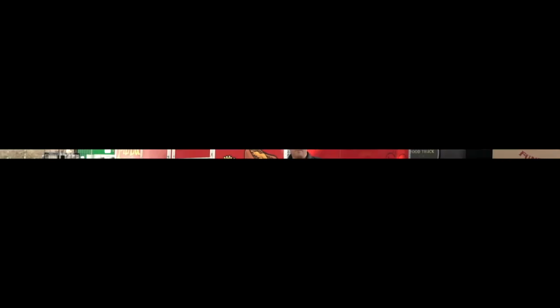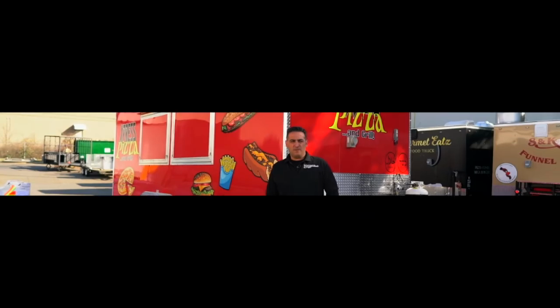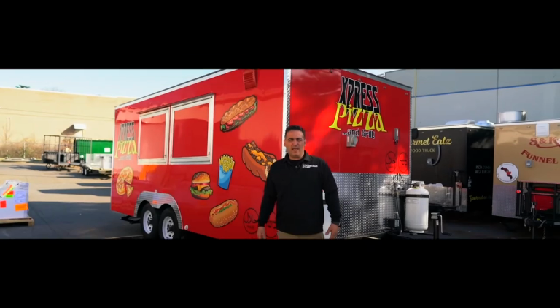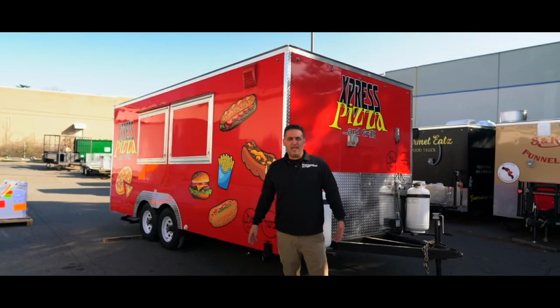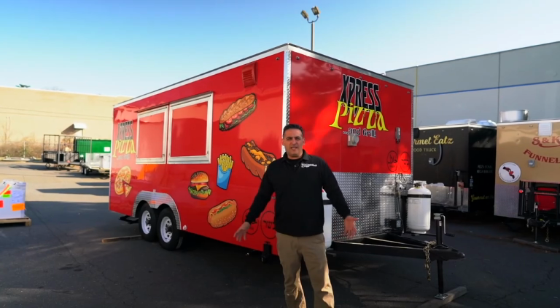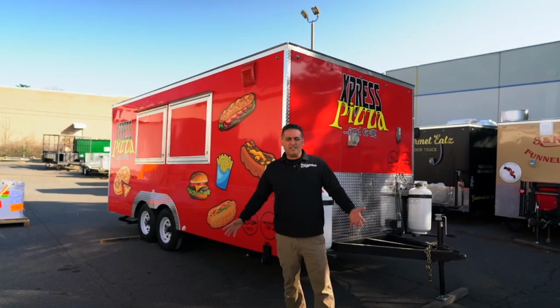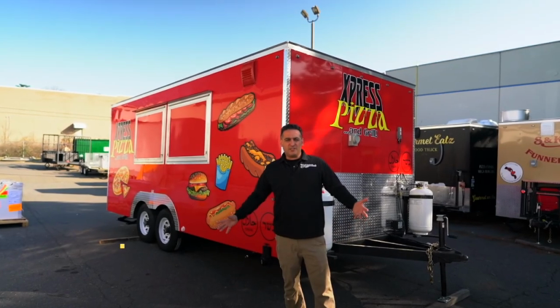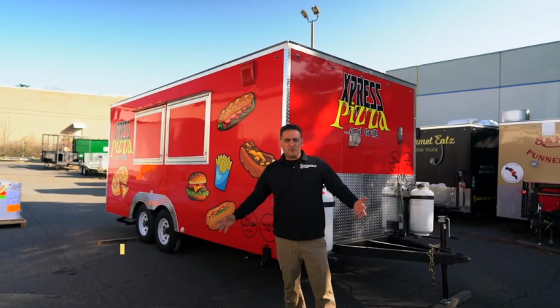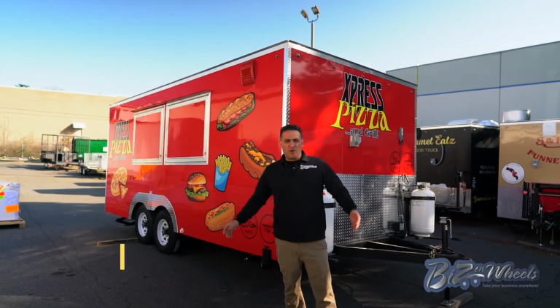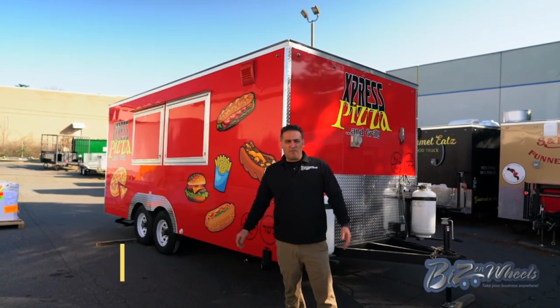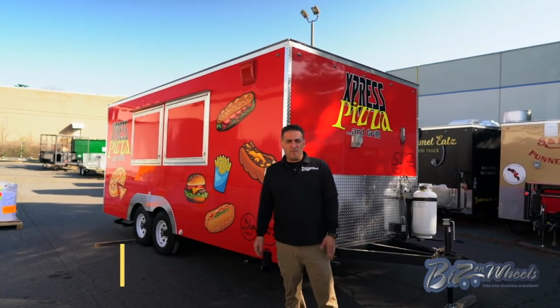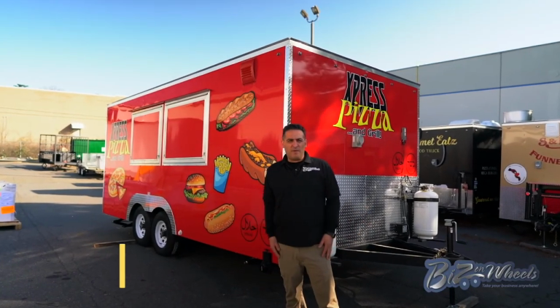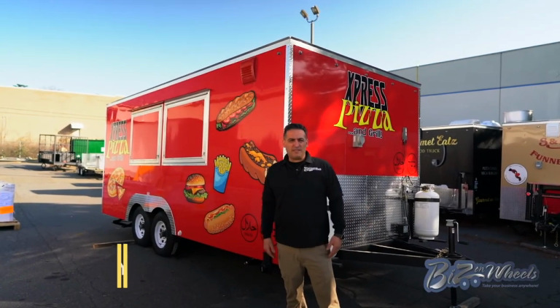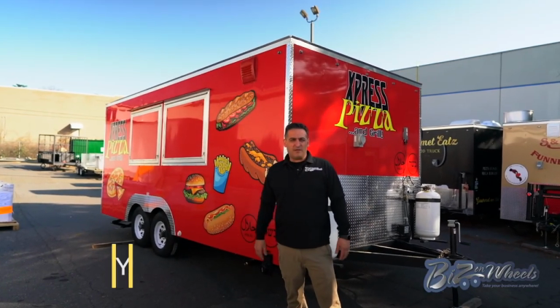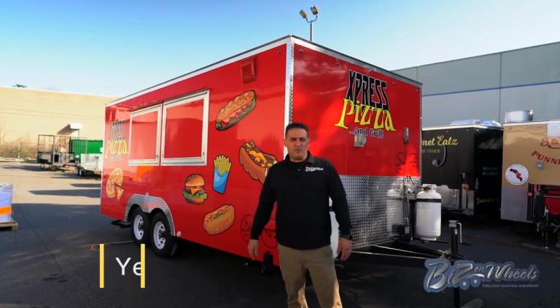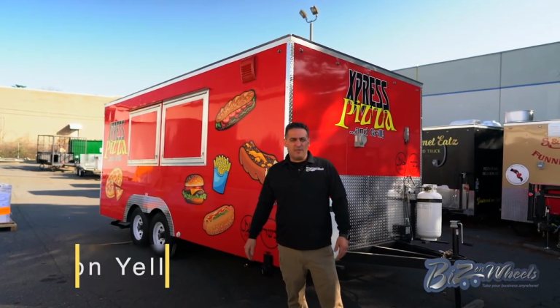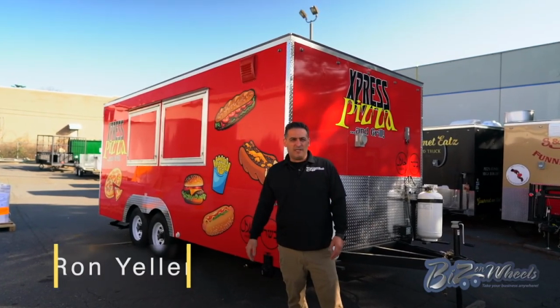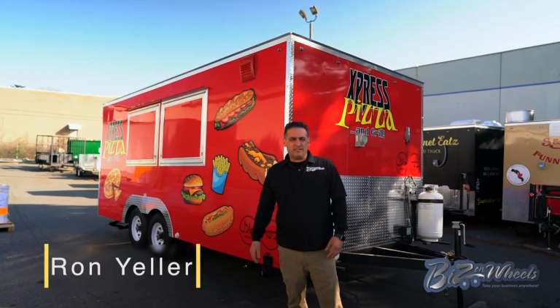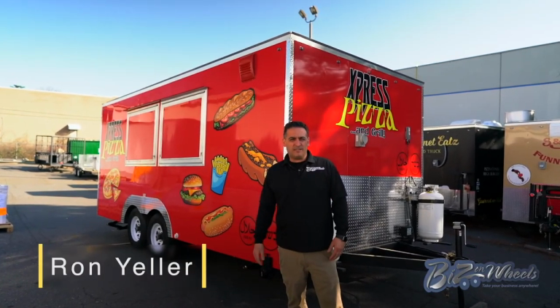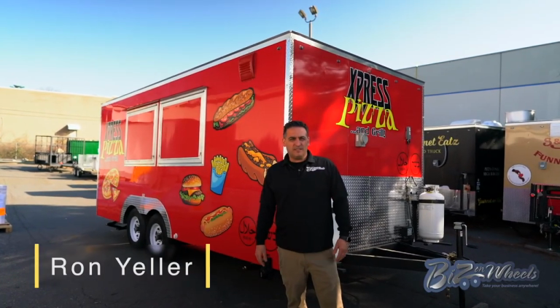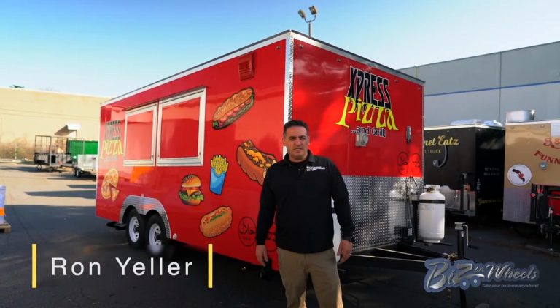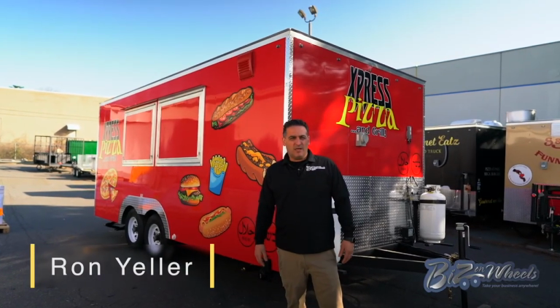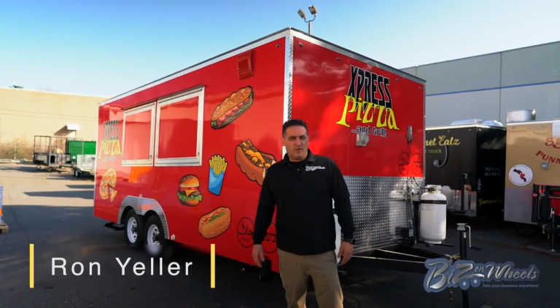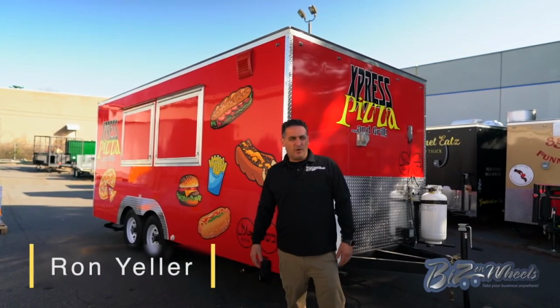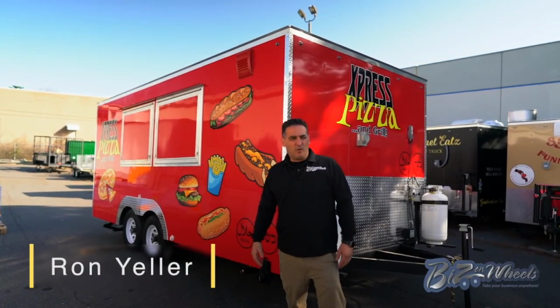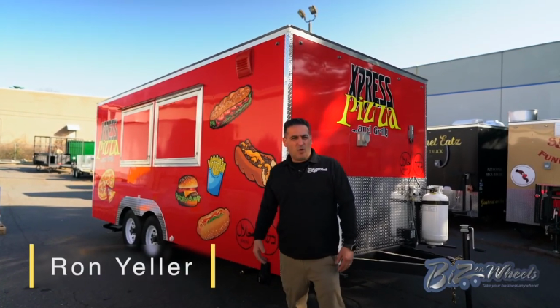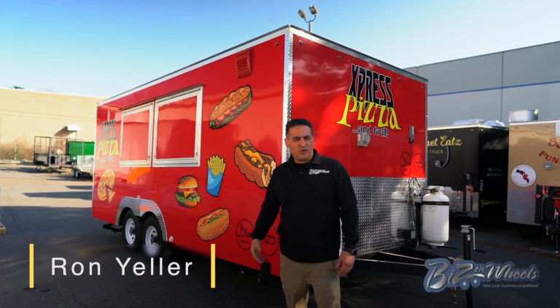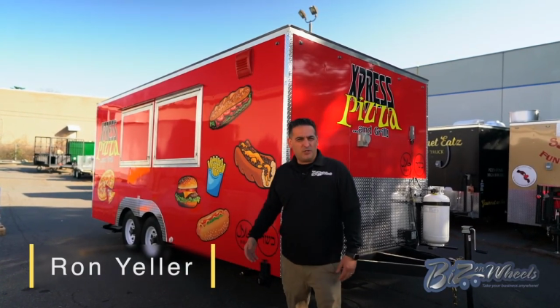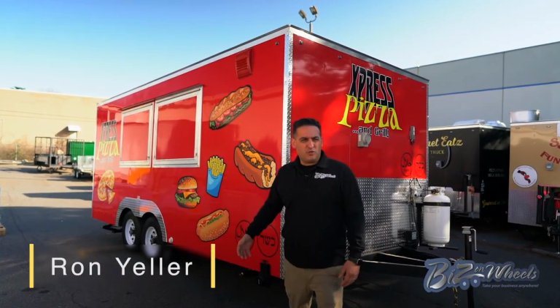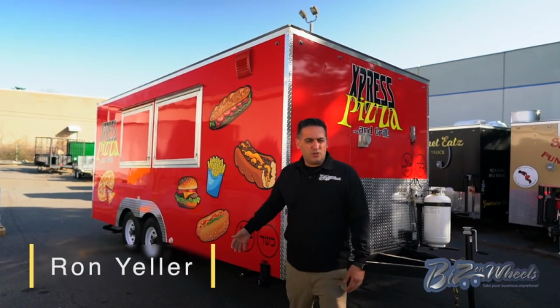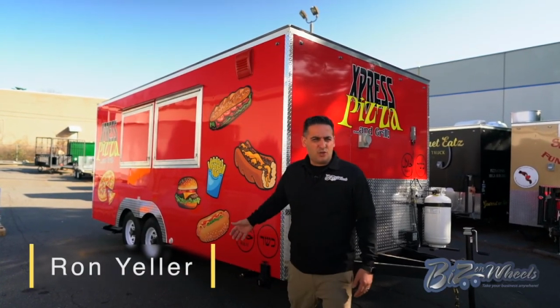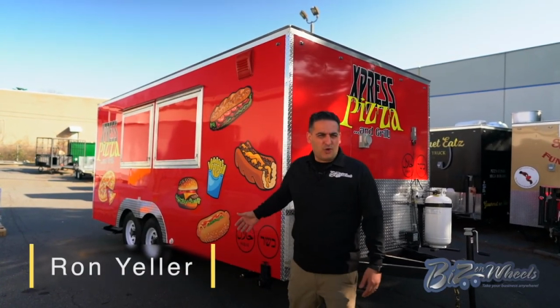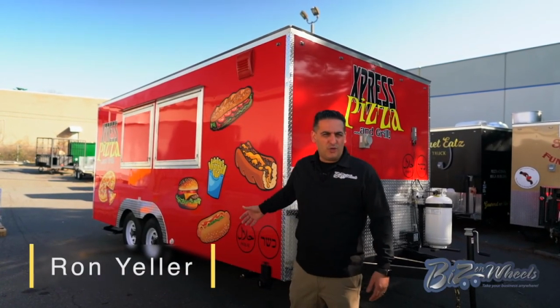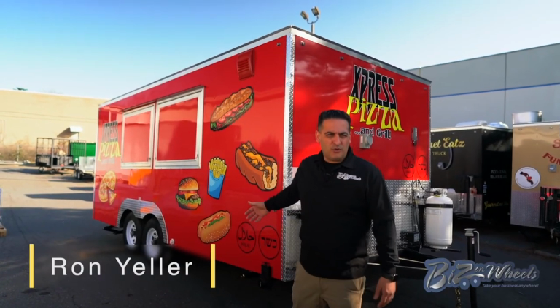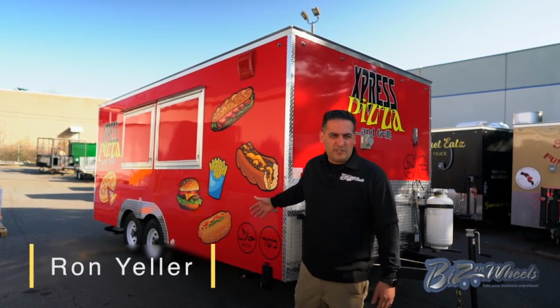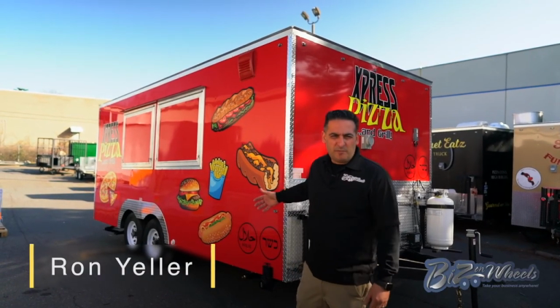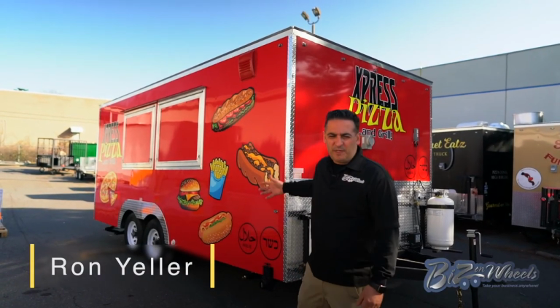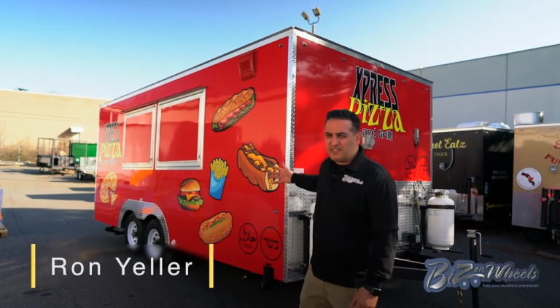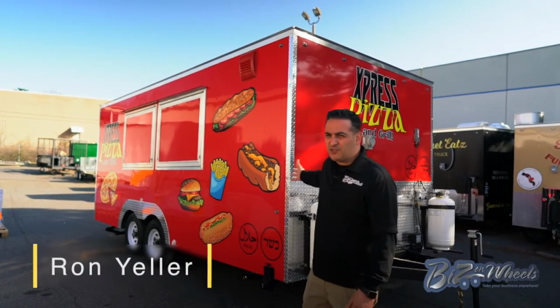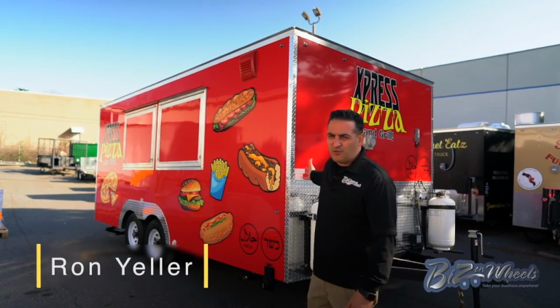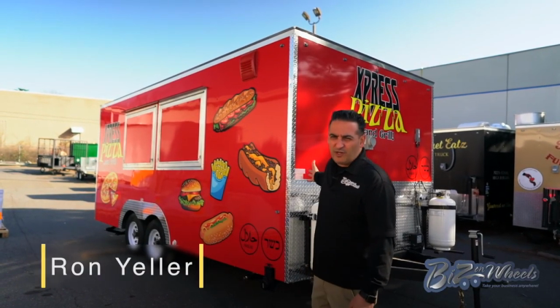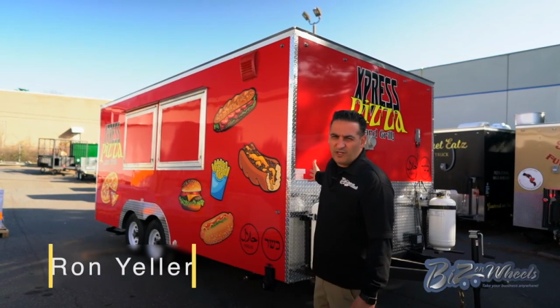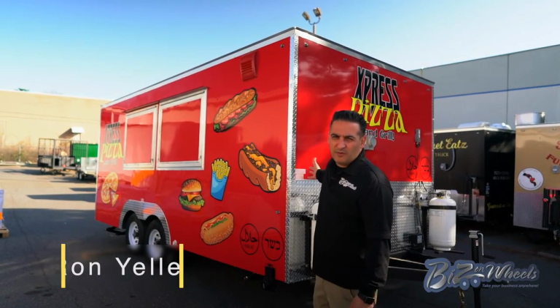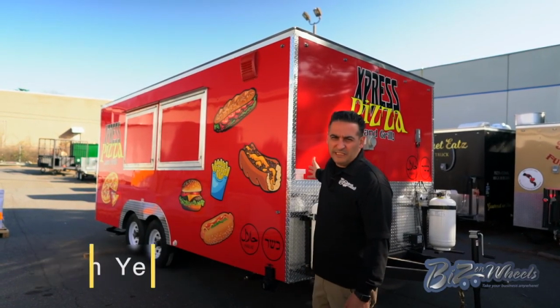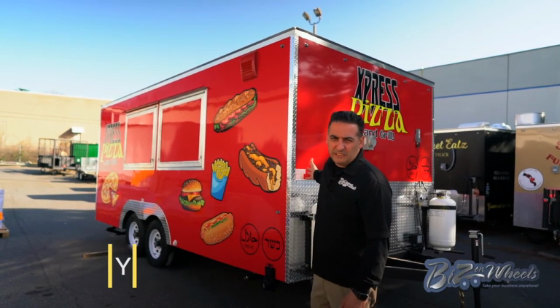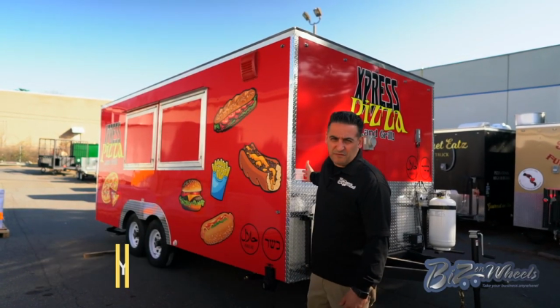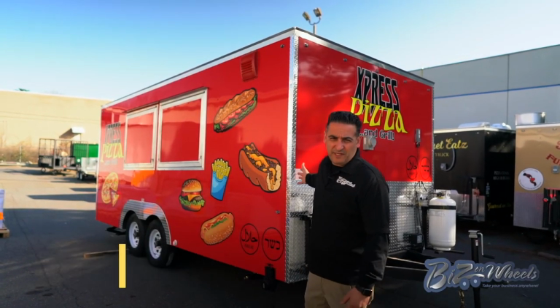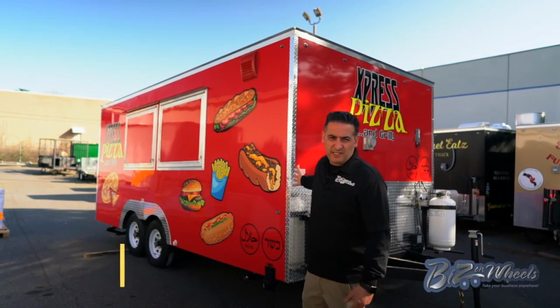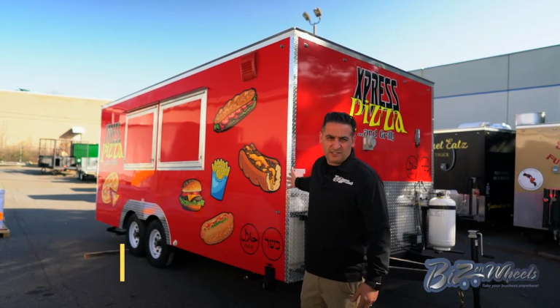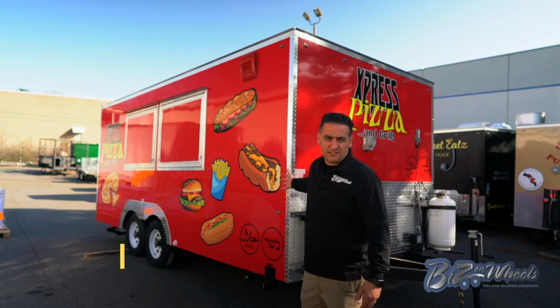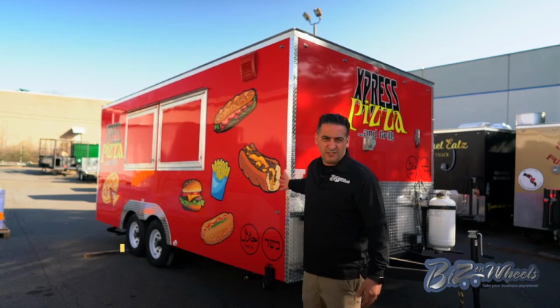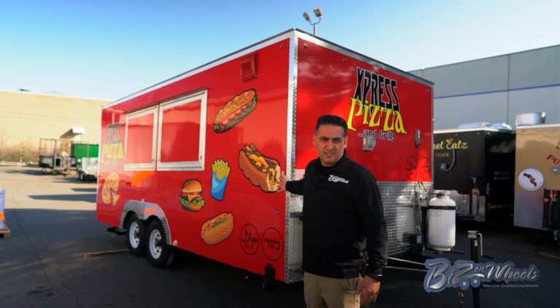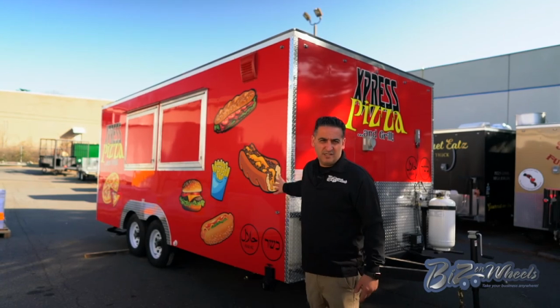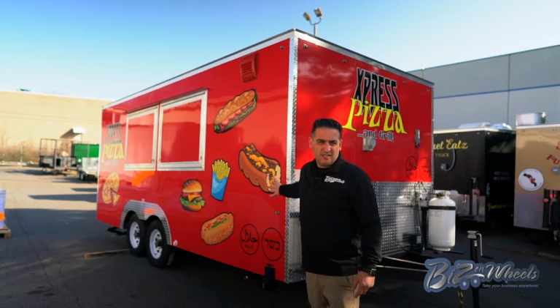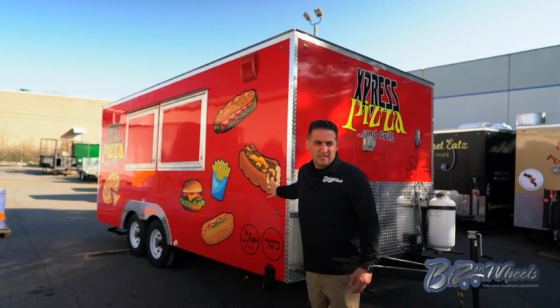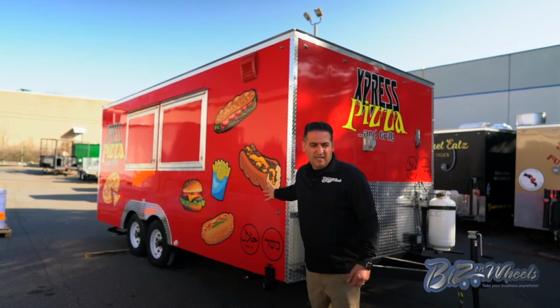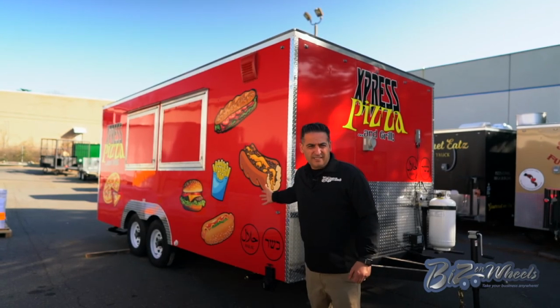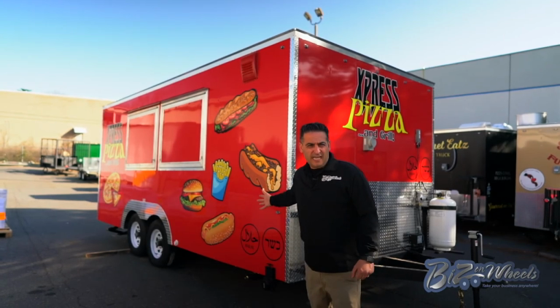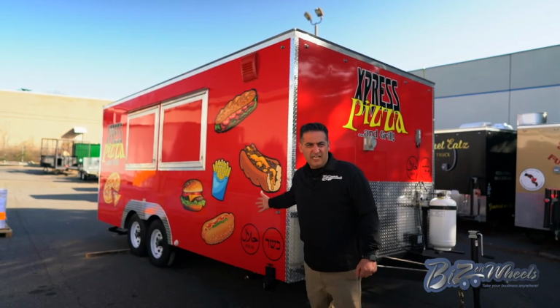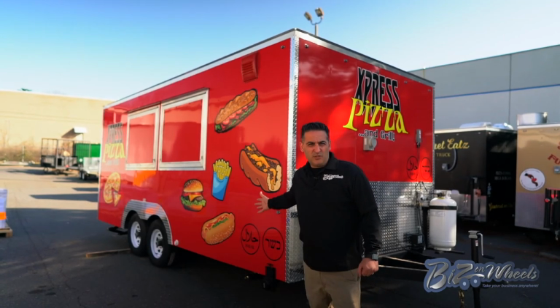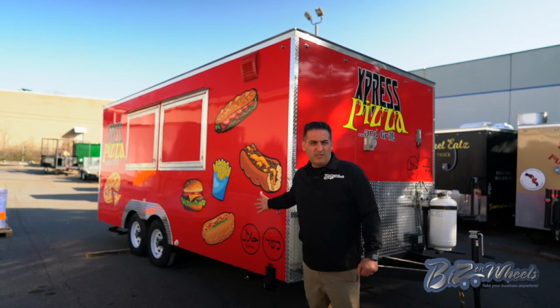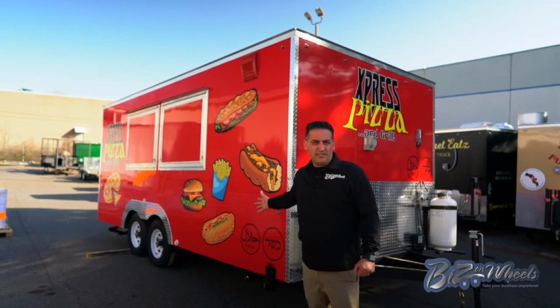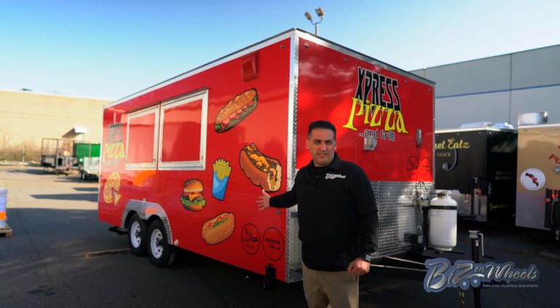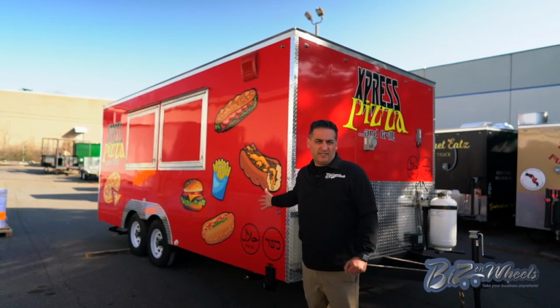Hey, this is Ron from Bees on Wheels. I want to walk you through and show you this pizza trailer we just finished. Let's get into the detail.